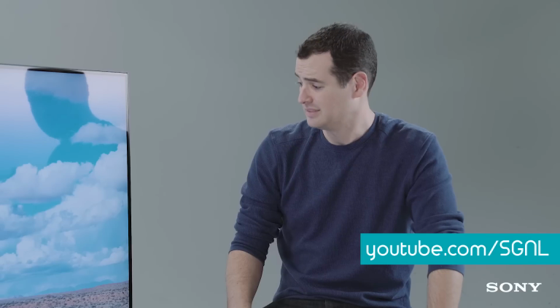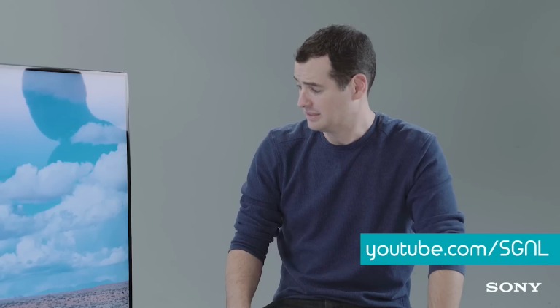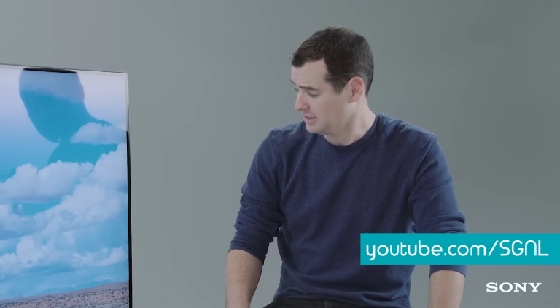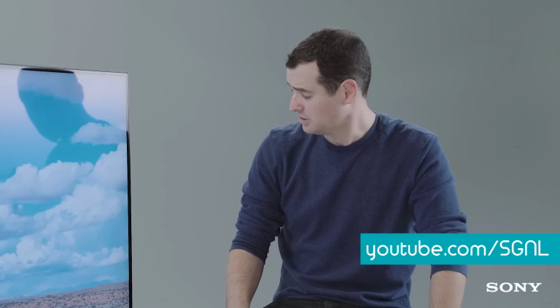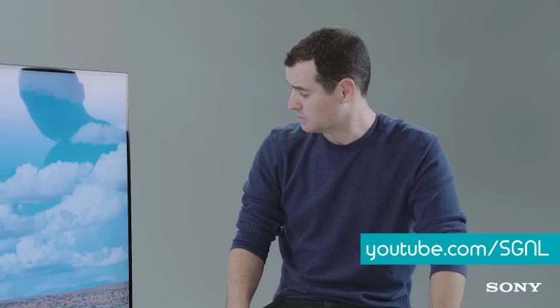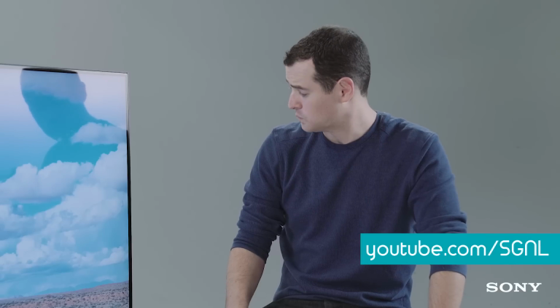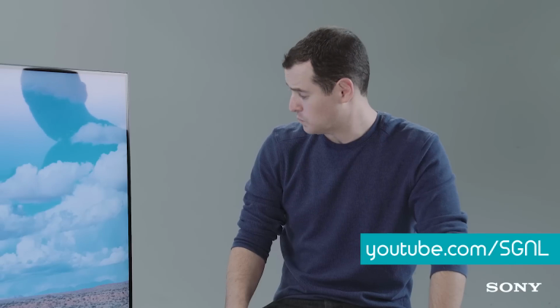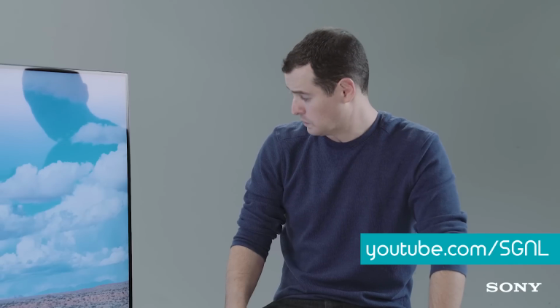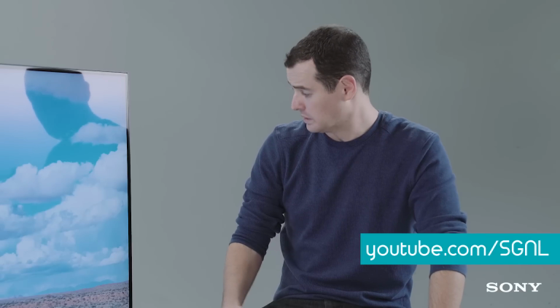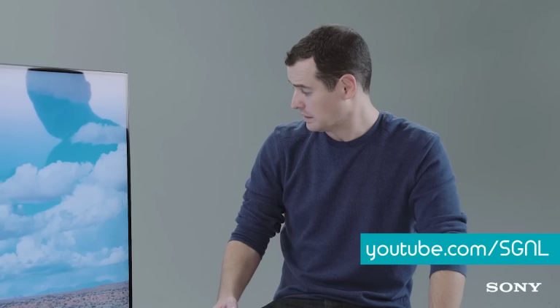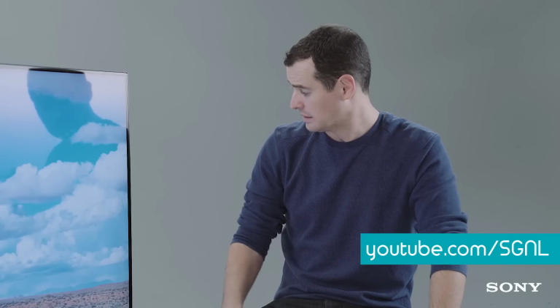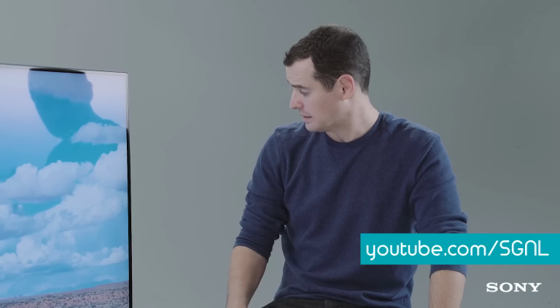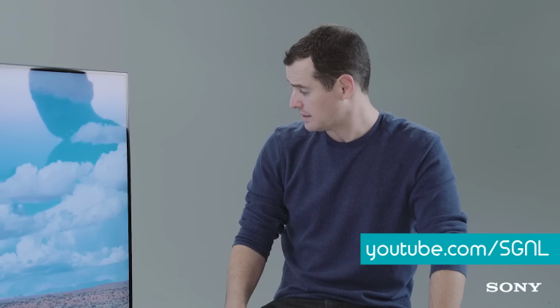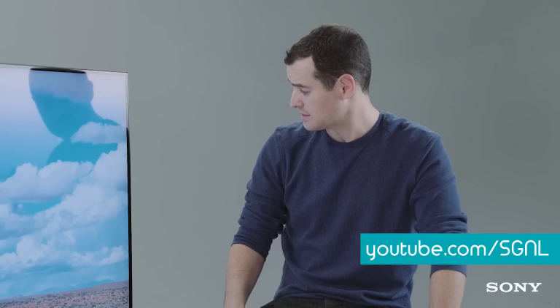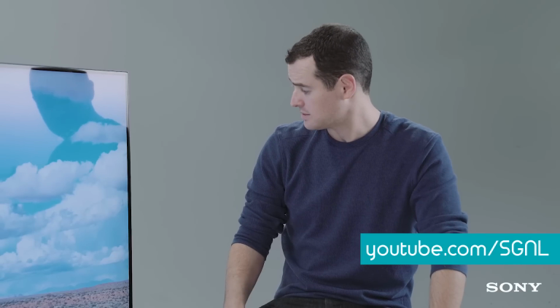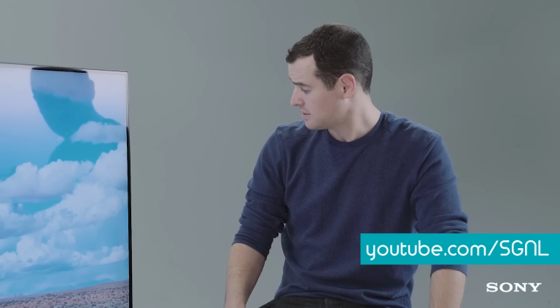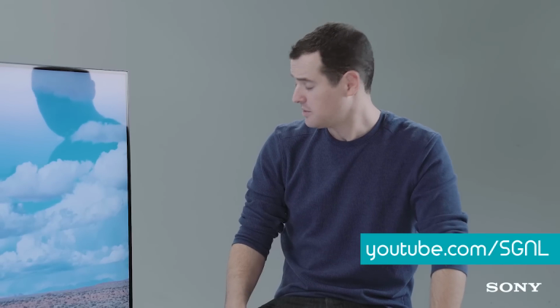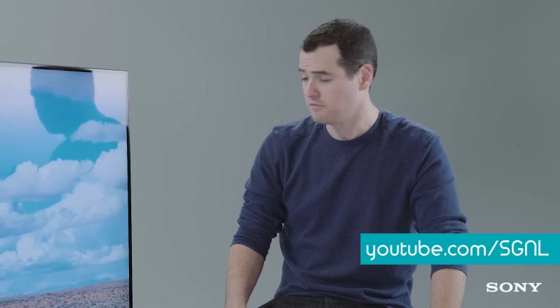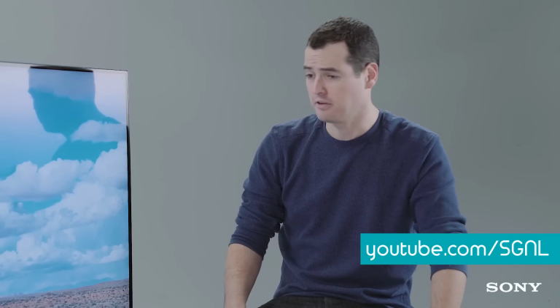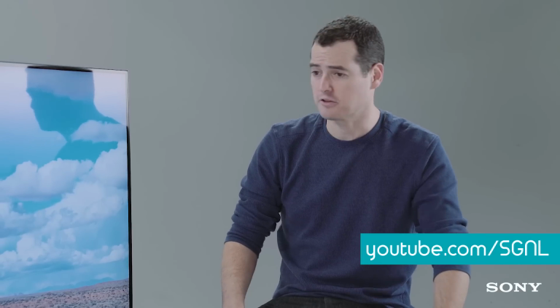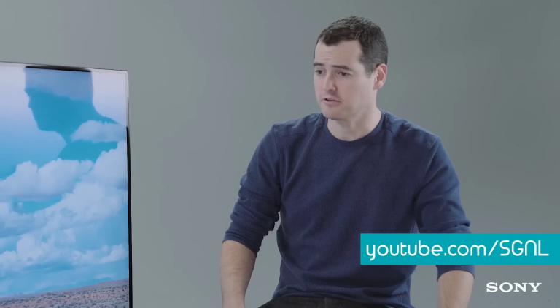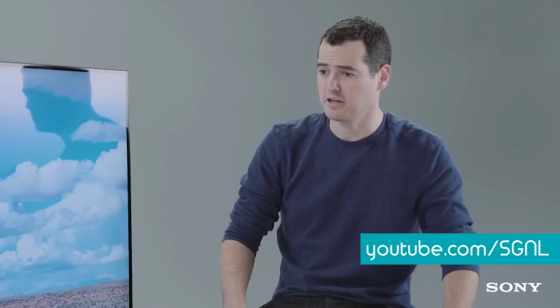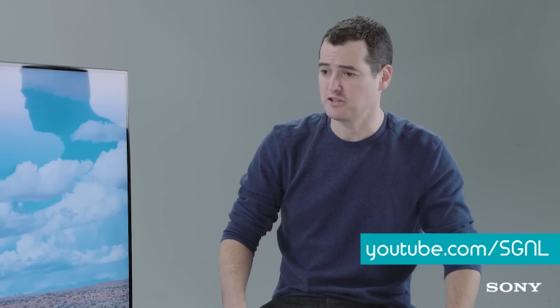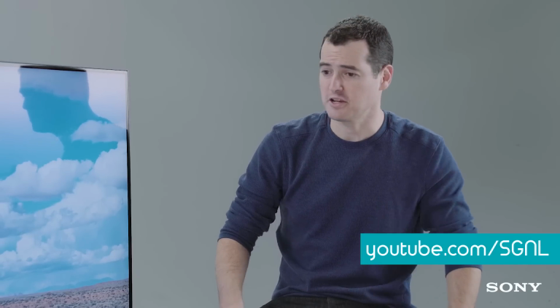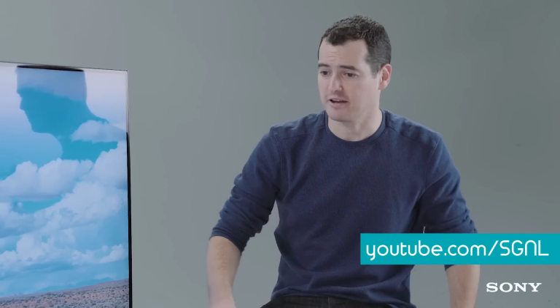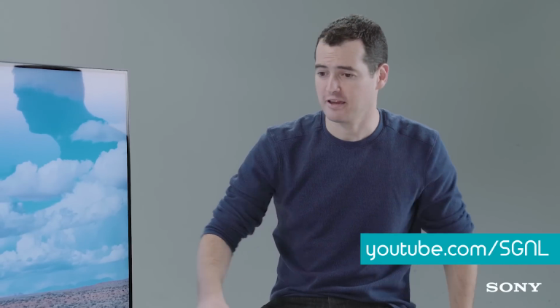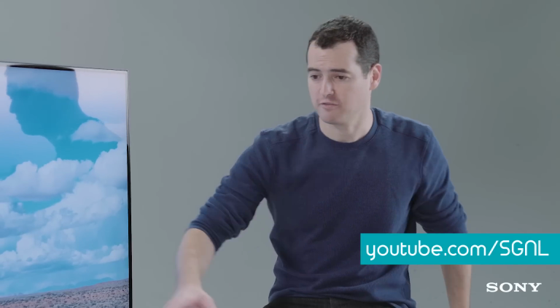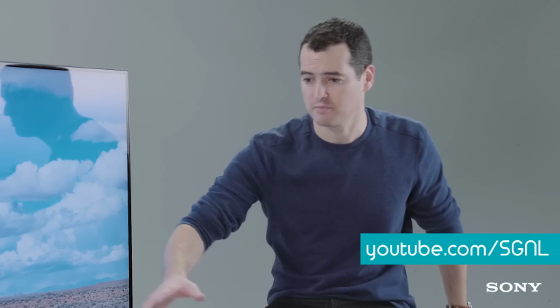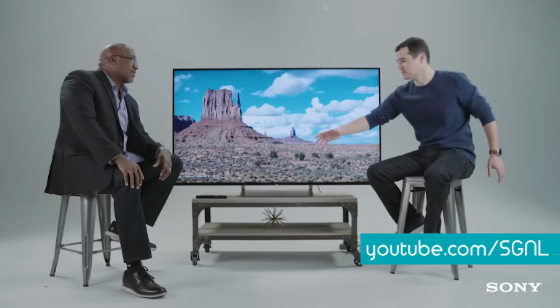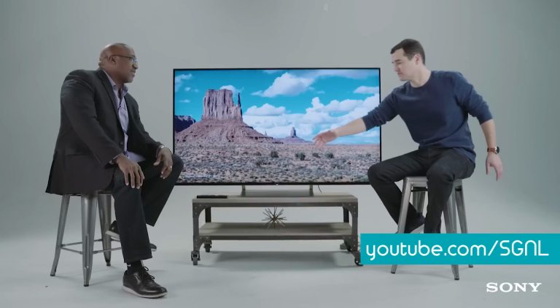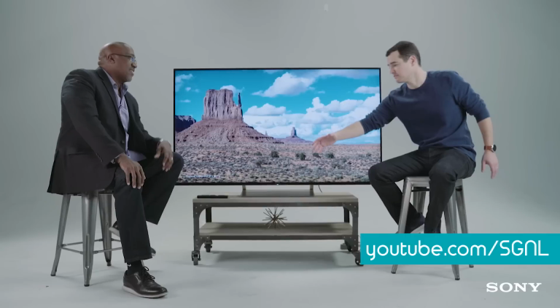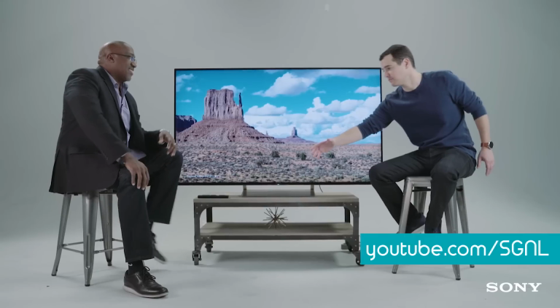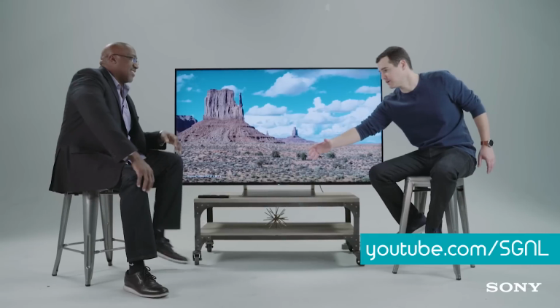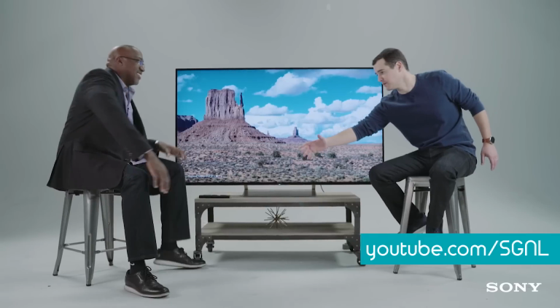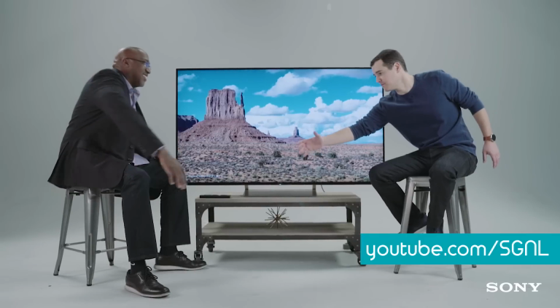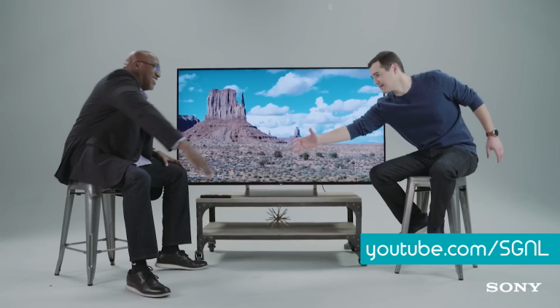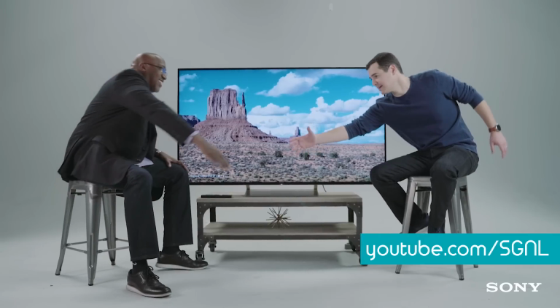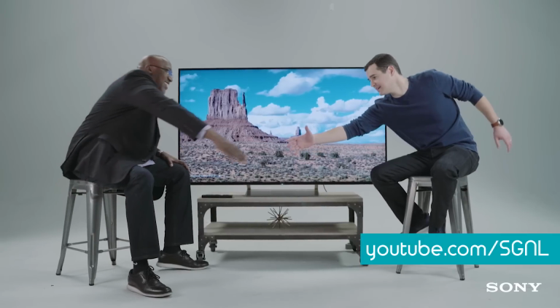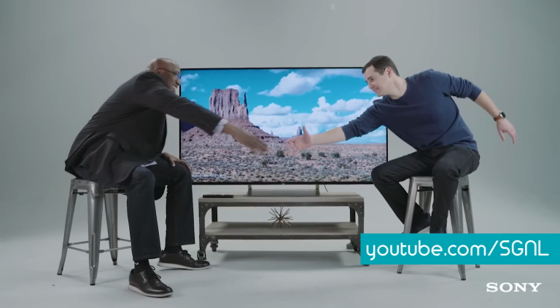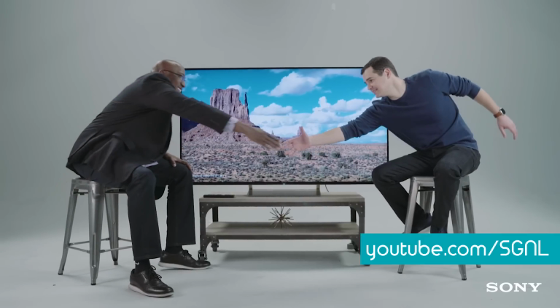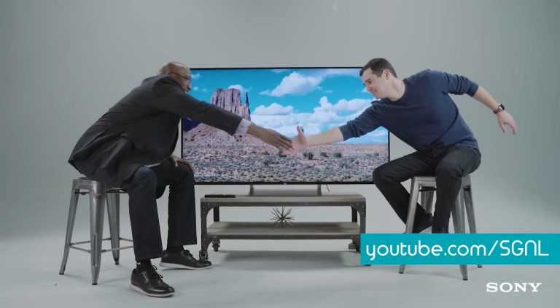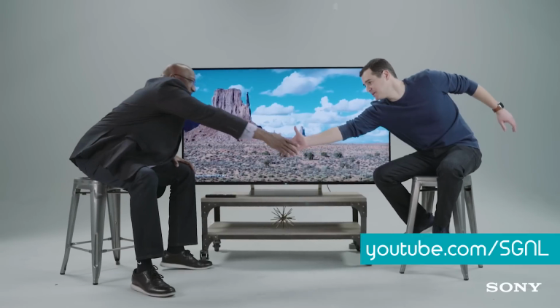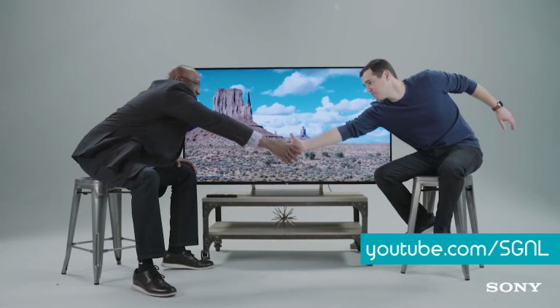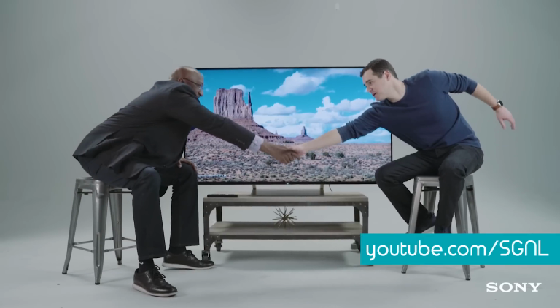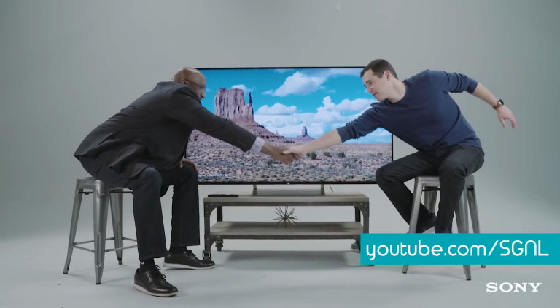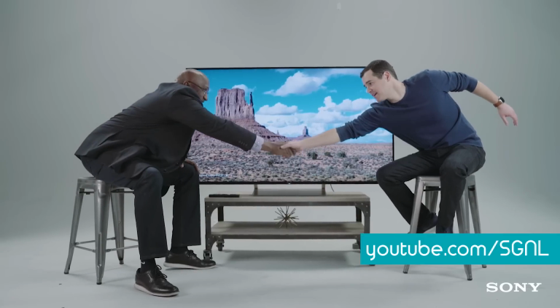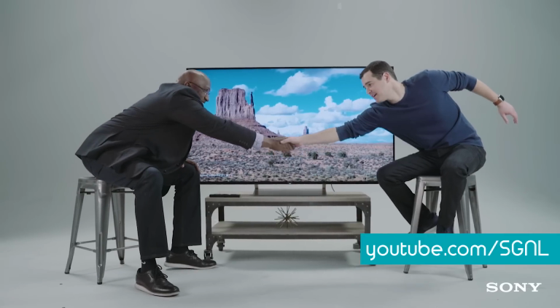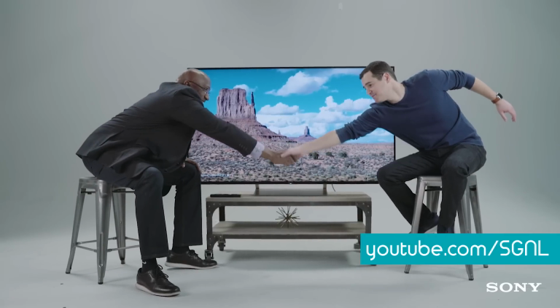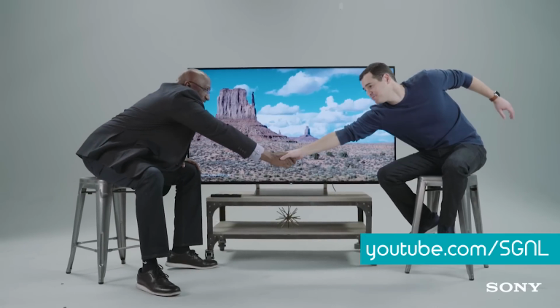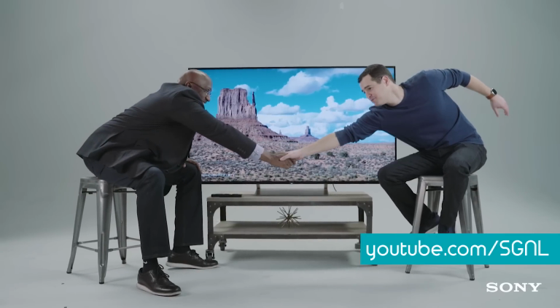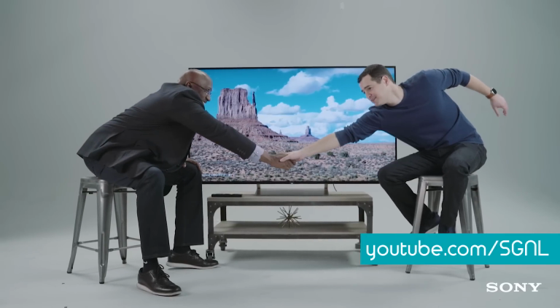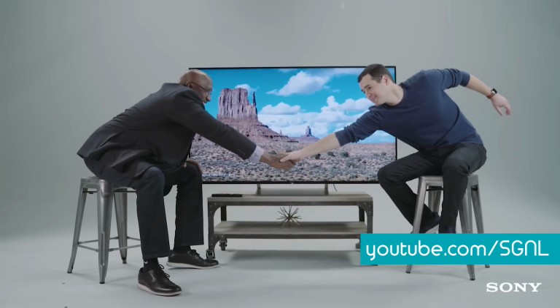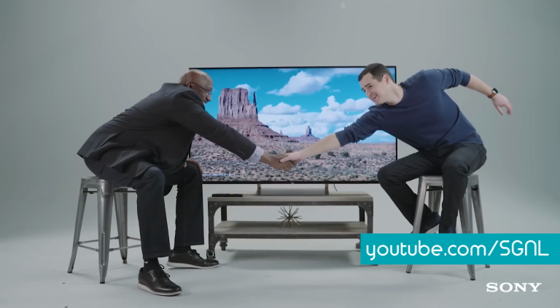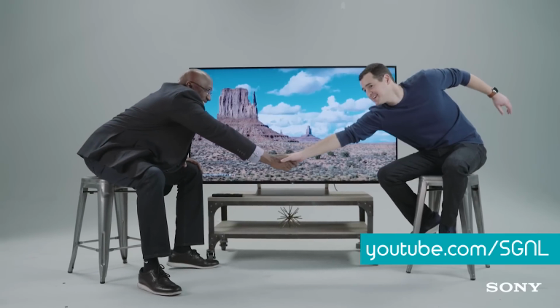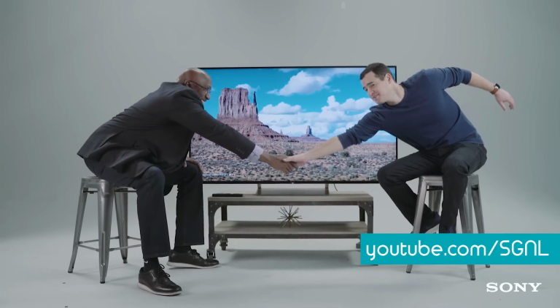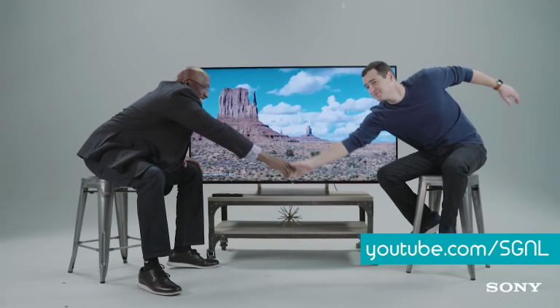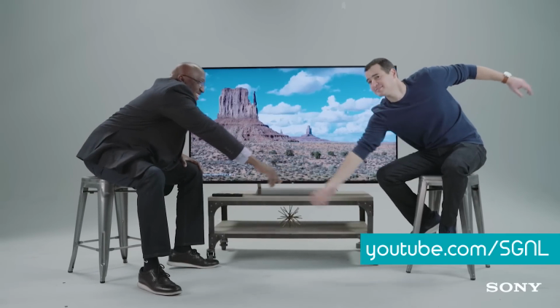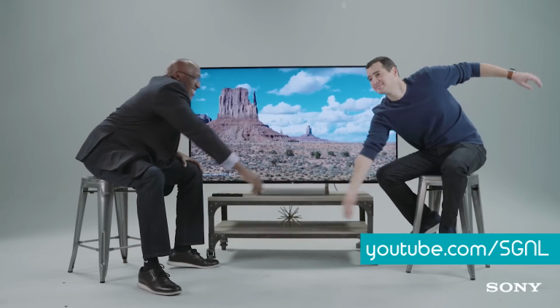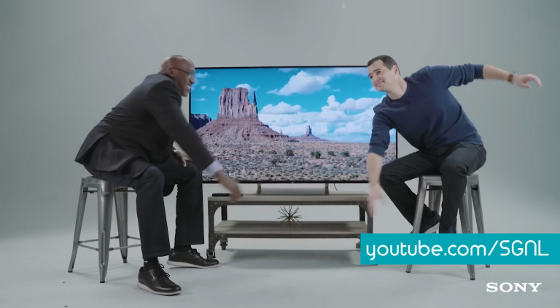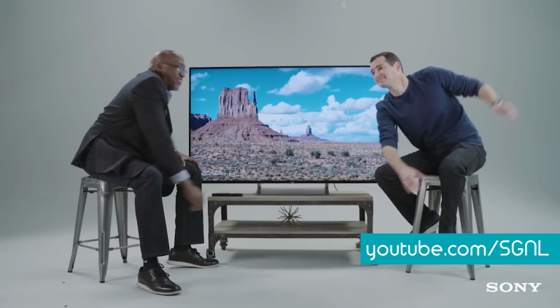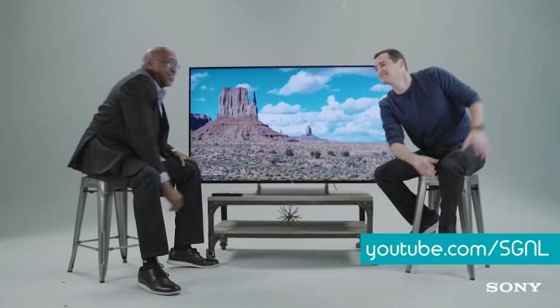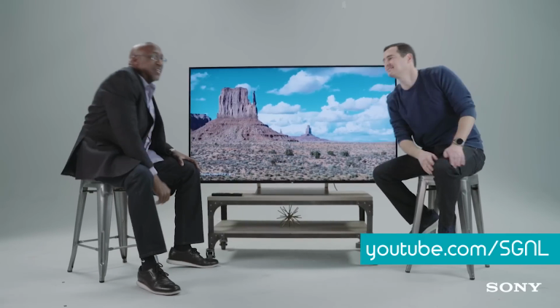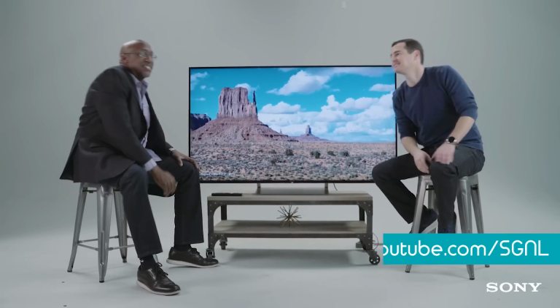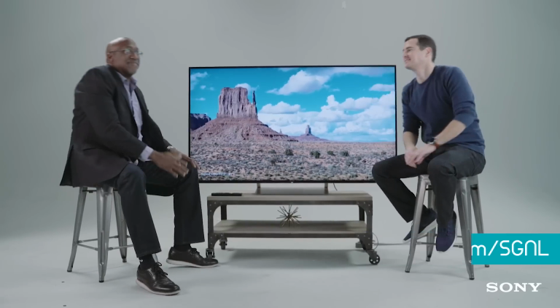It does look really nice. Phil, thank you very much.